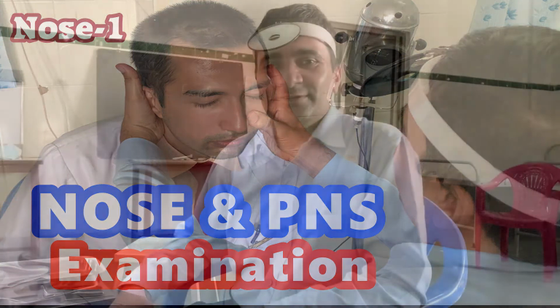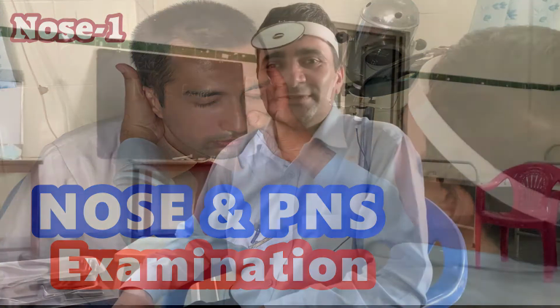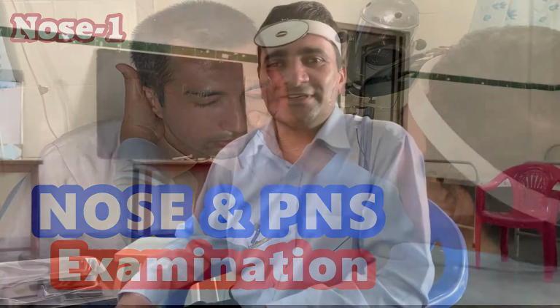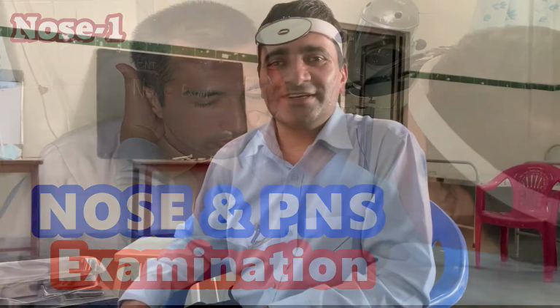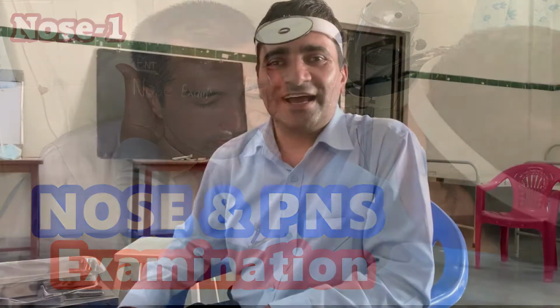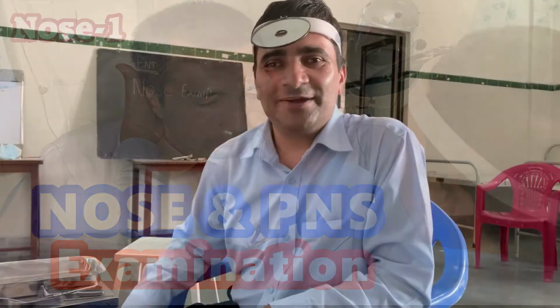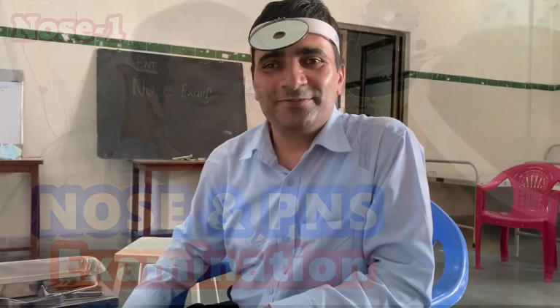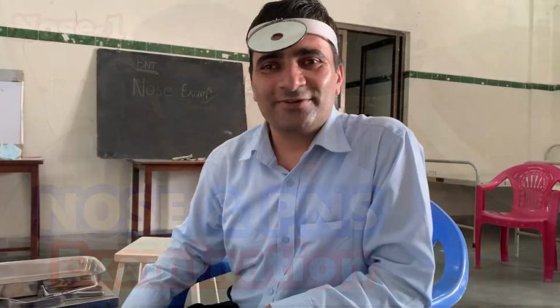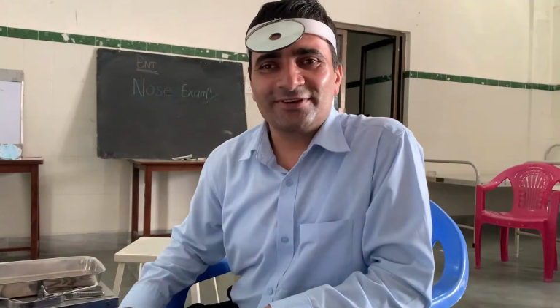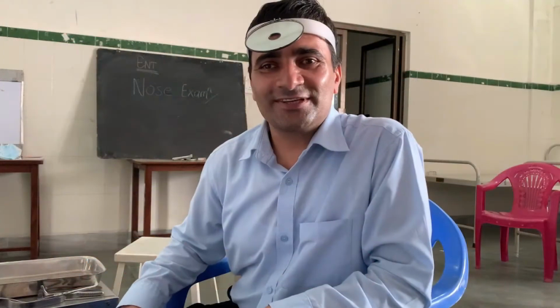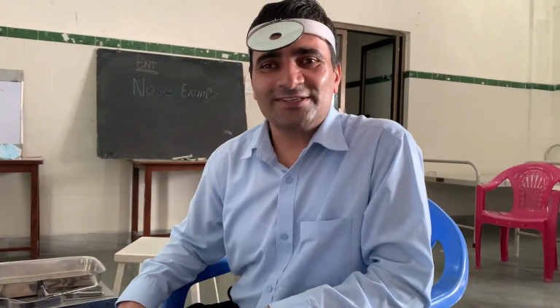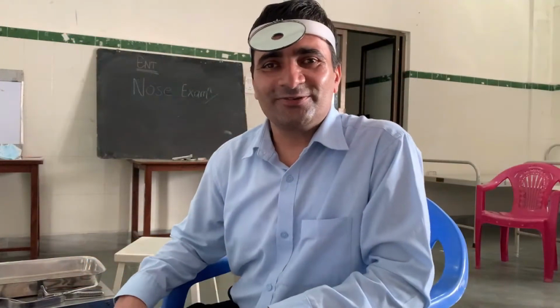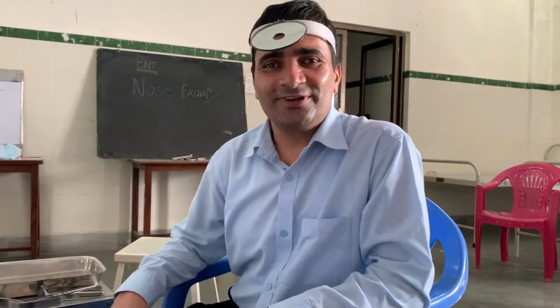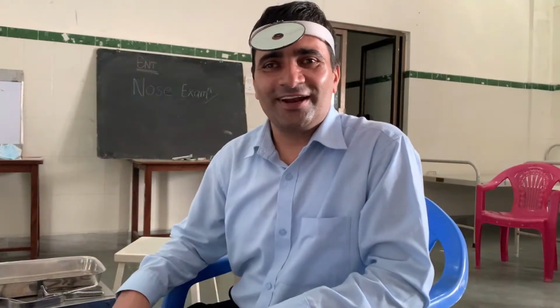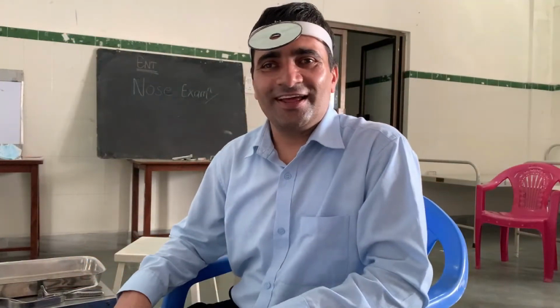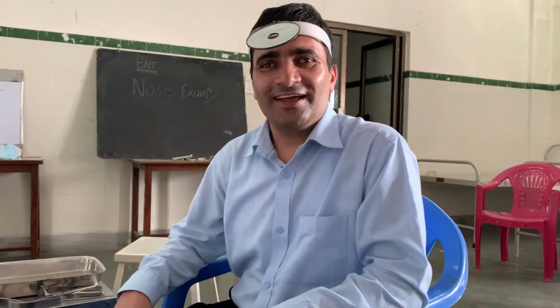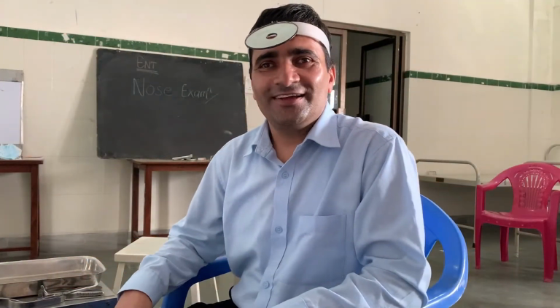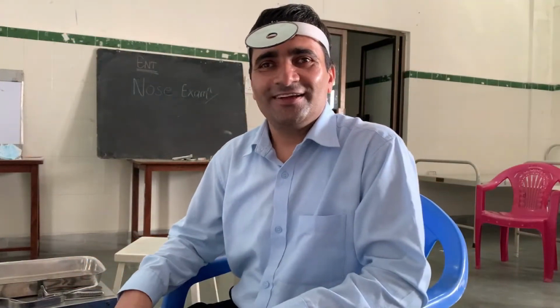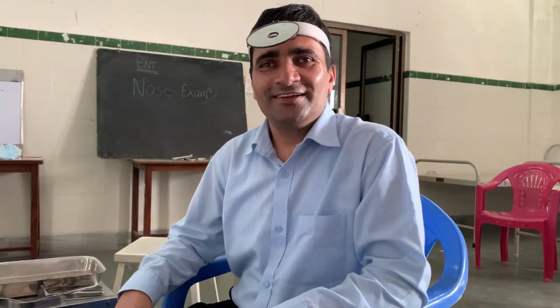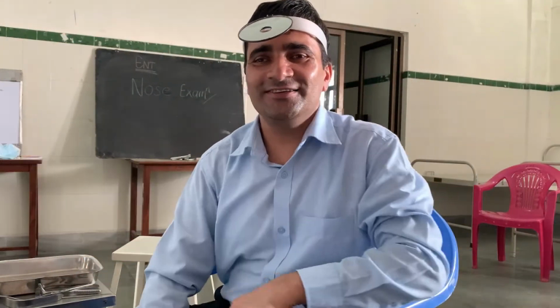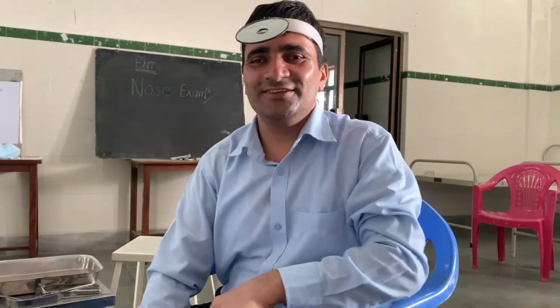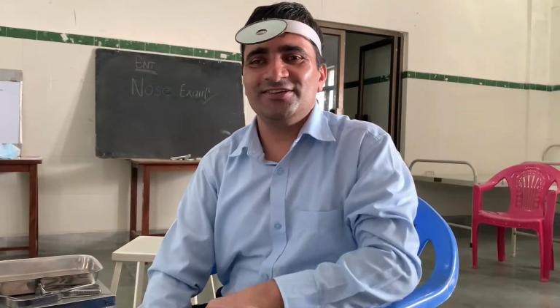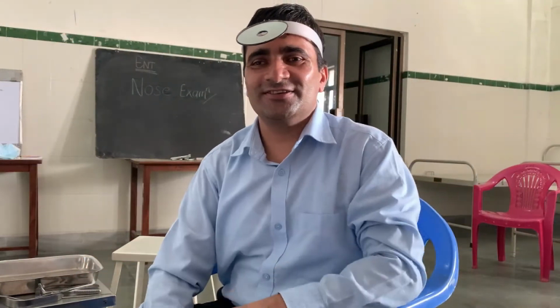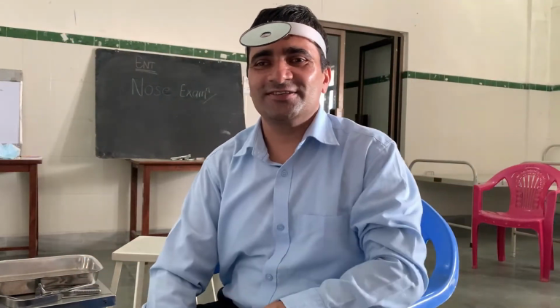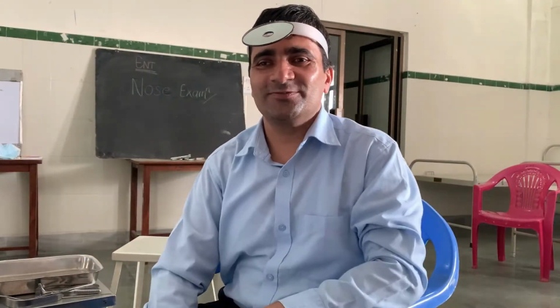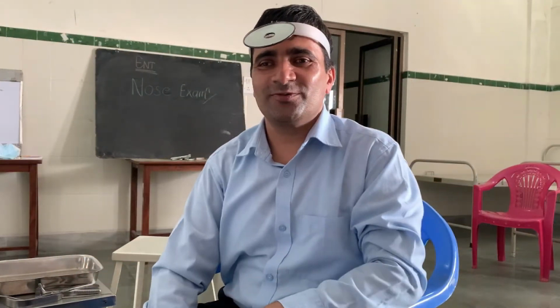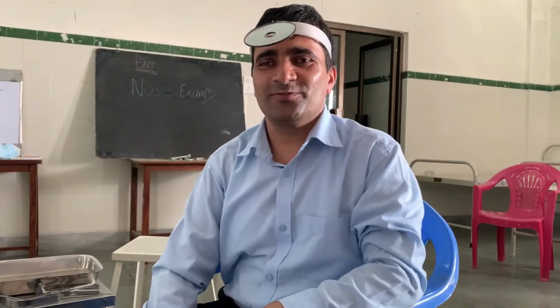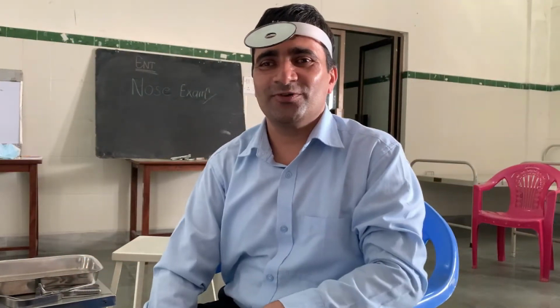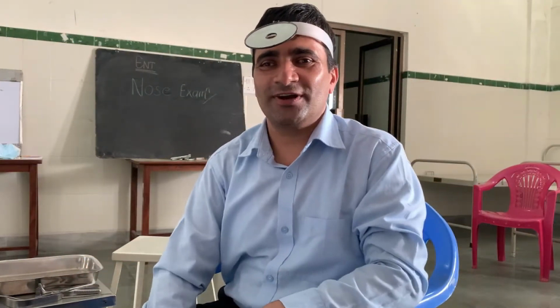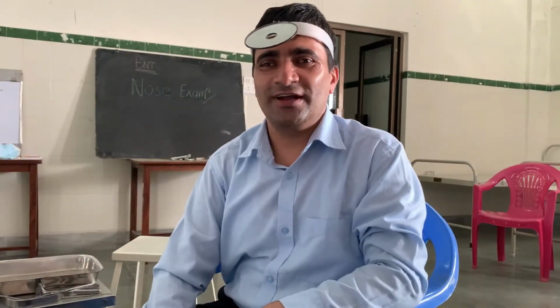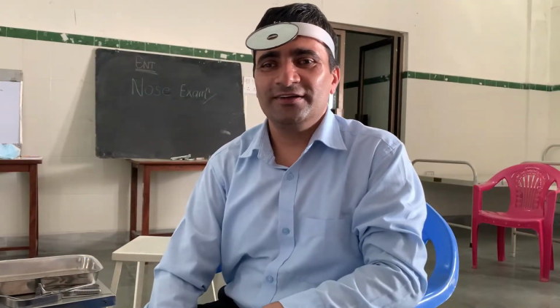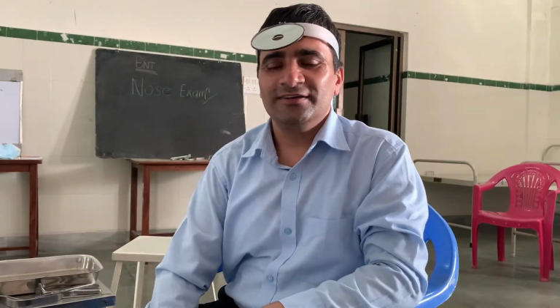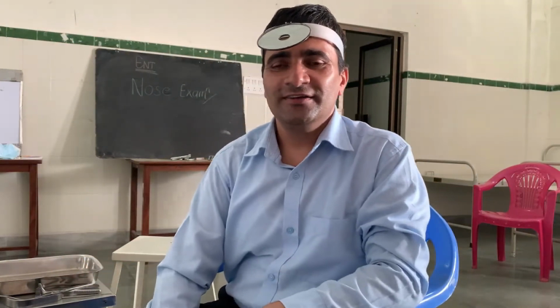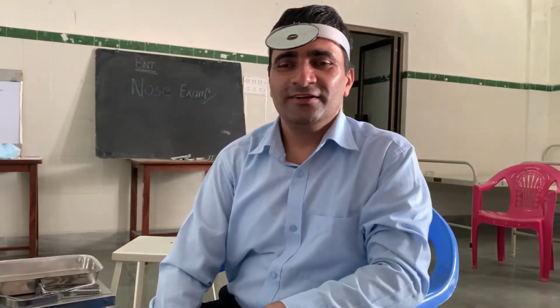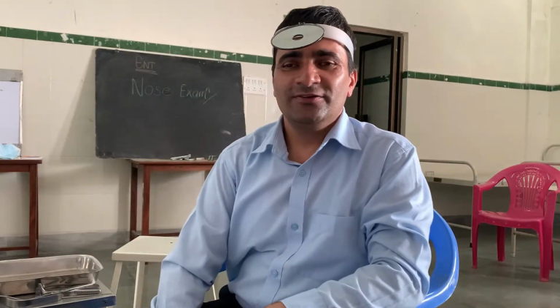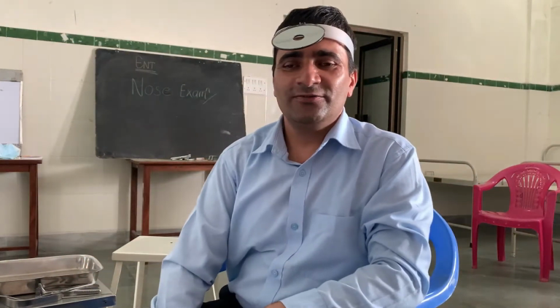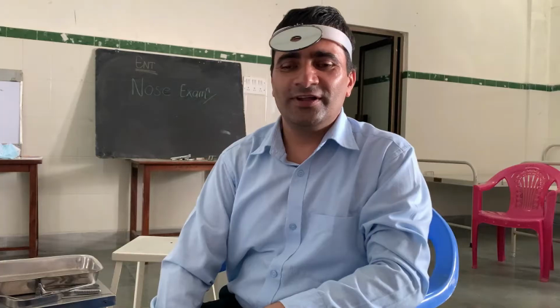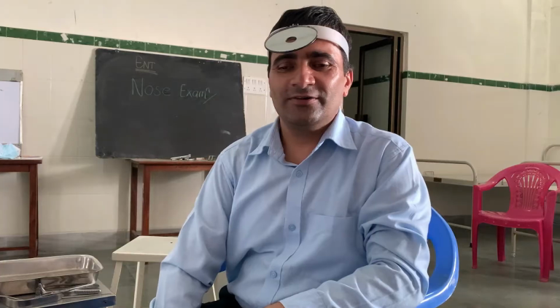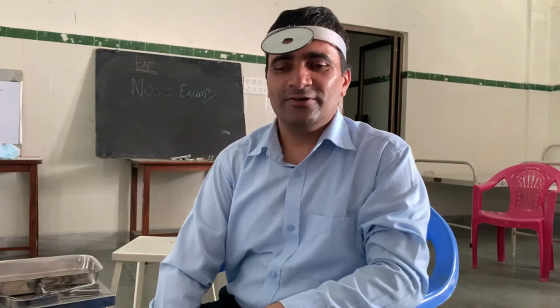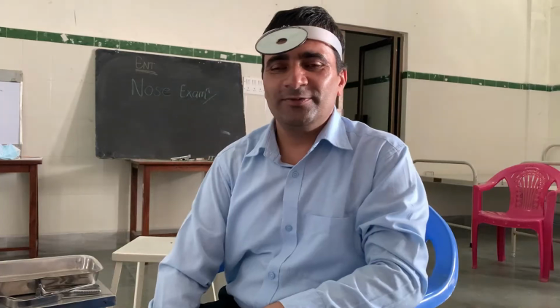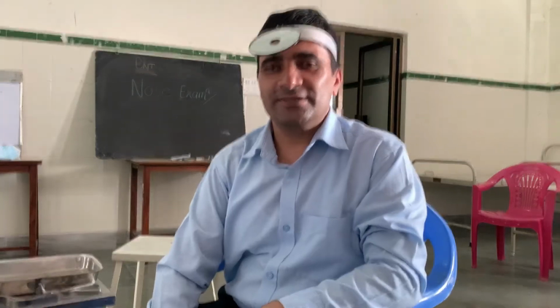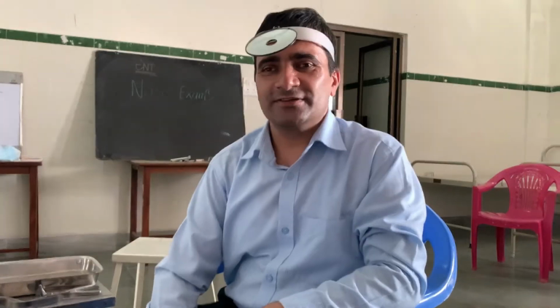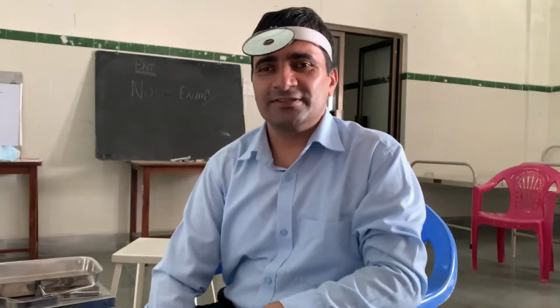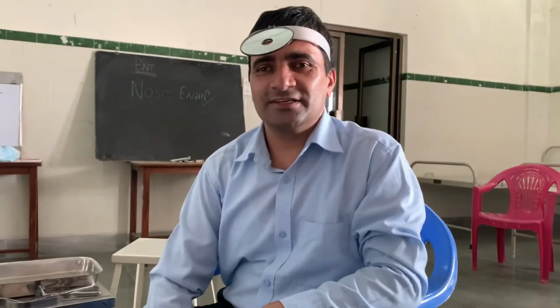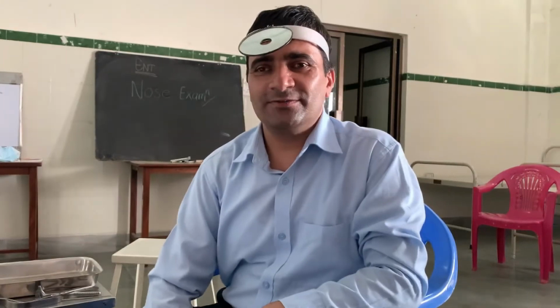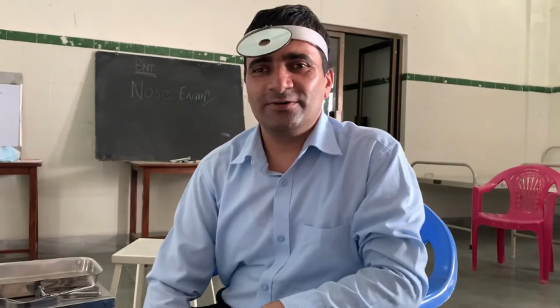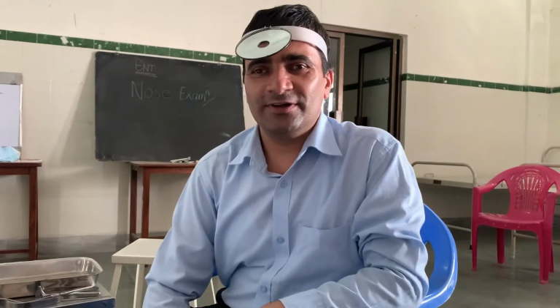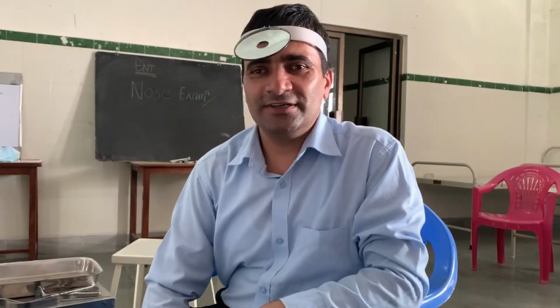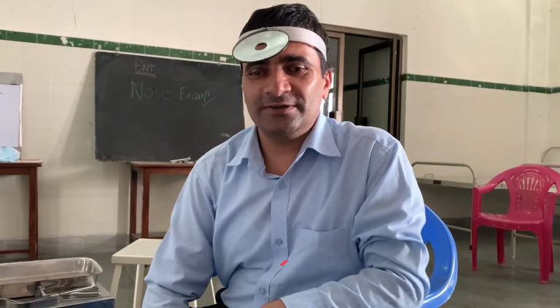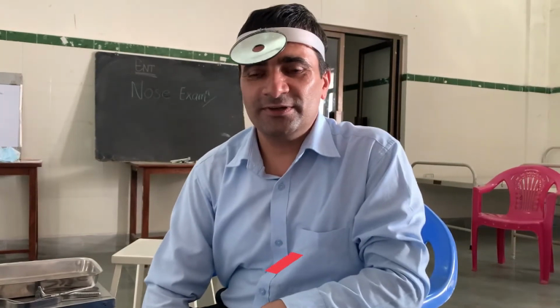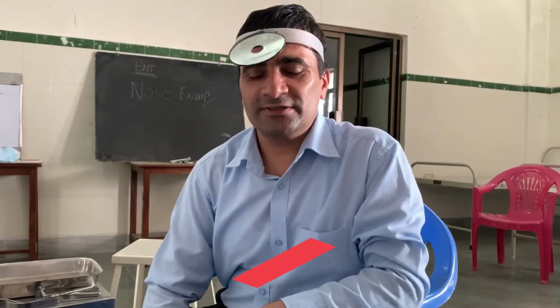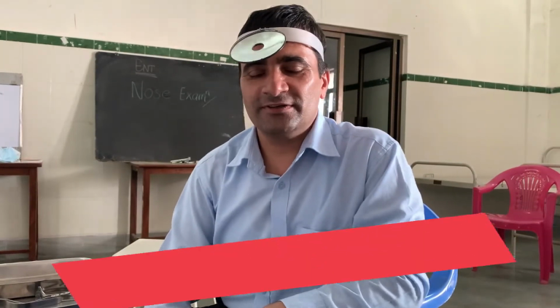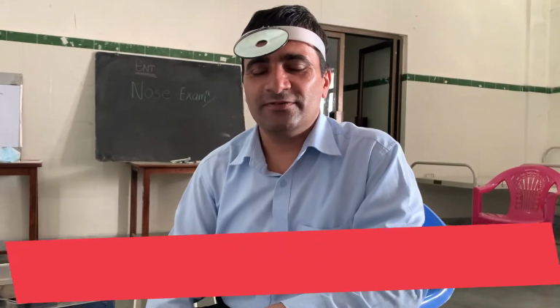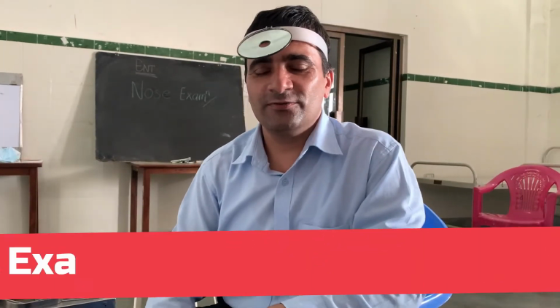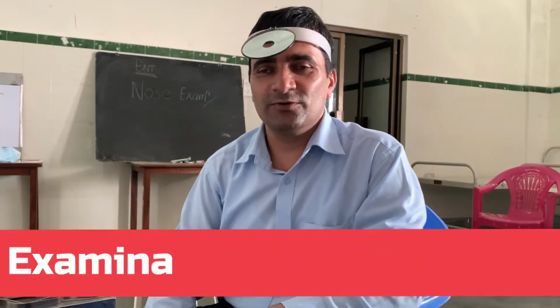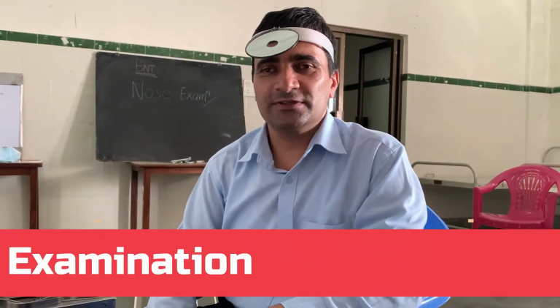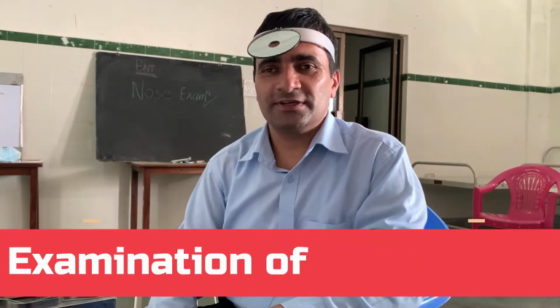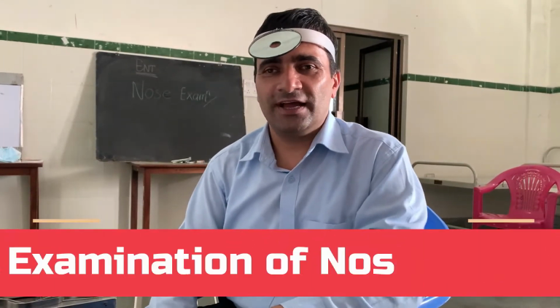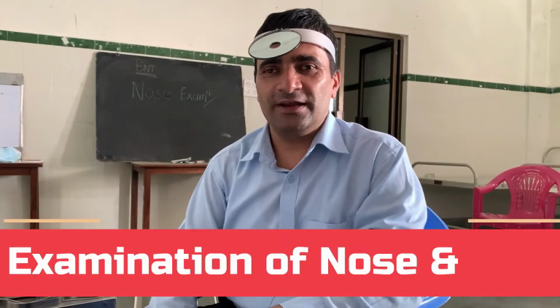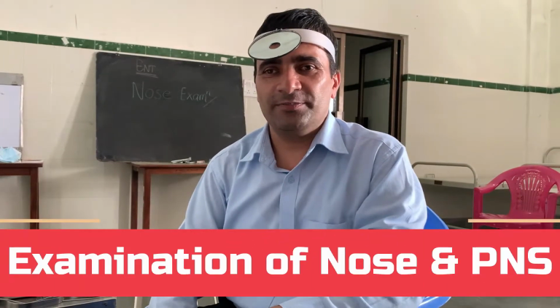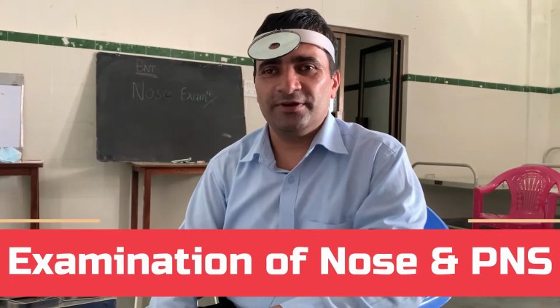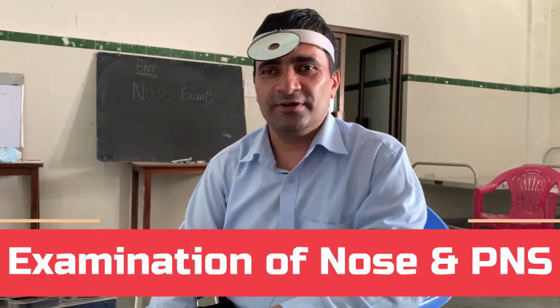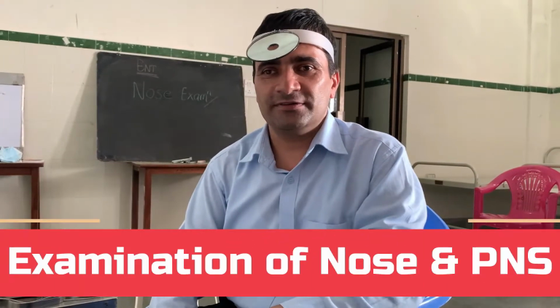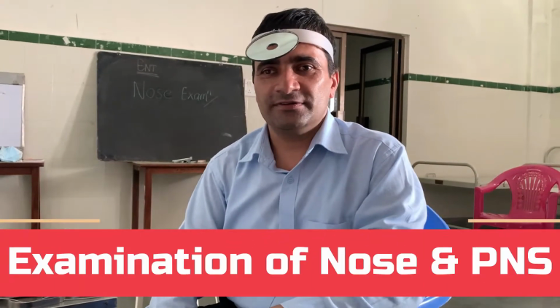Namaste, I am Dr. Krishna Koirala, ENT Surgeon from Pokhara. Today we will be discussing the examination of nose and PNS.